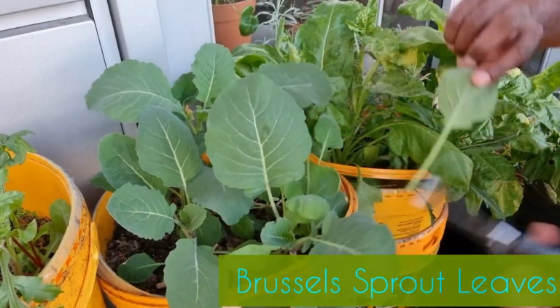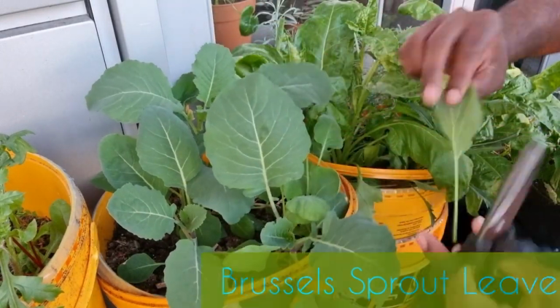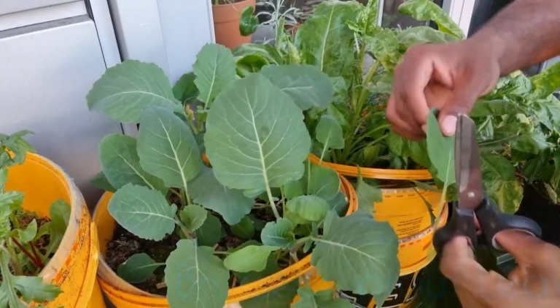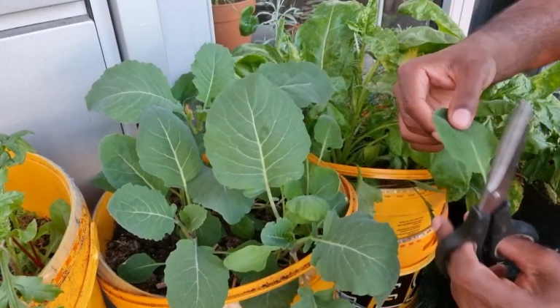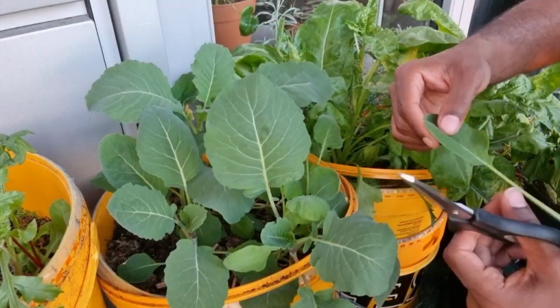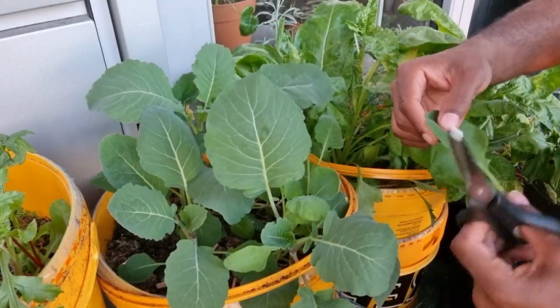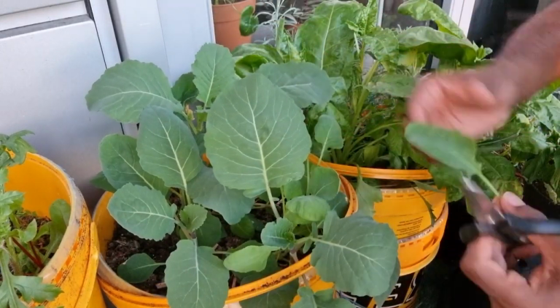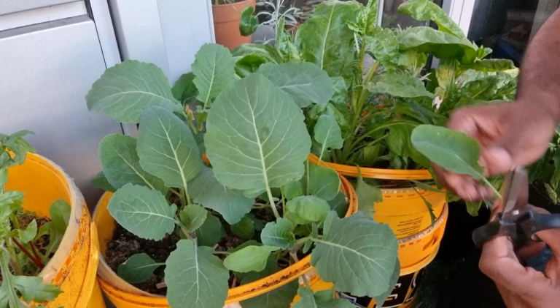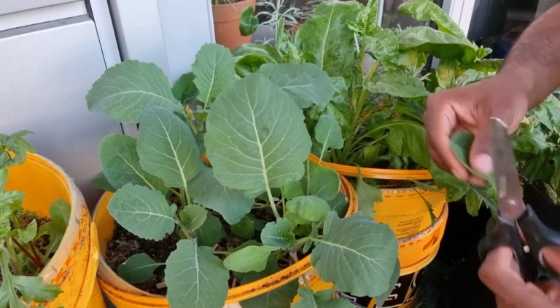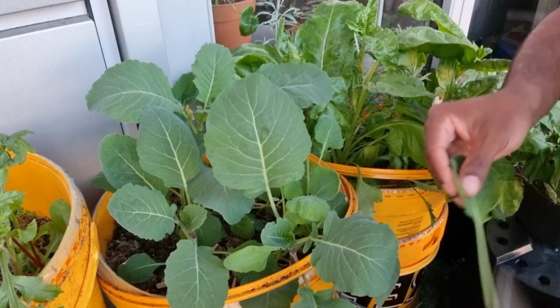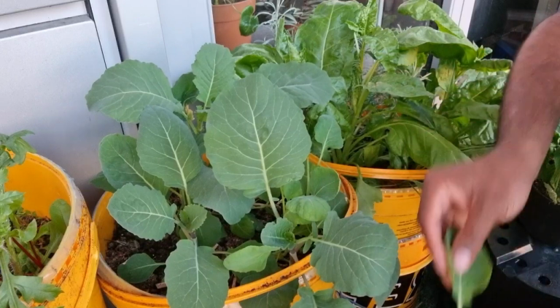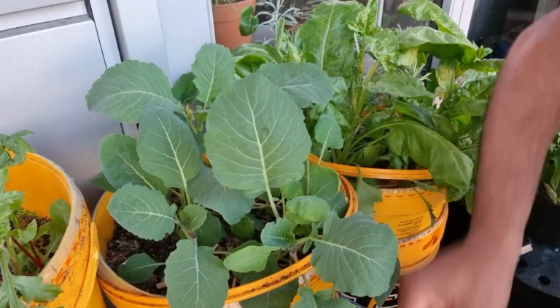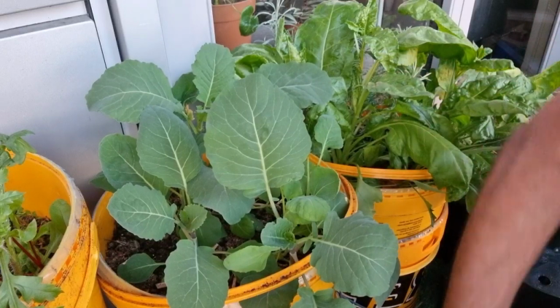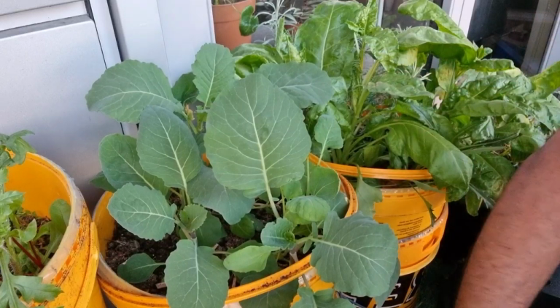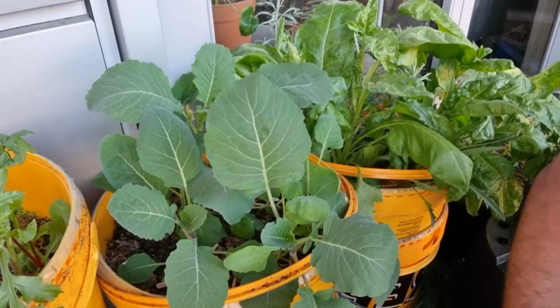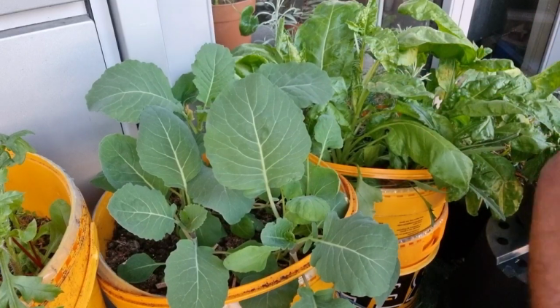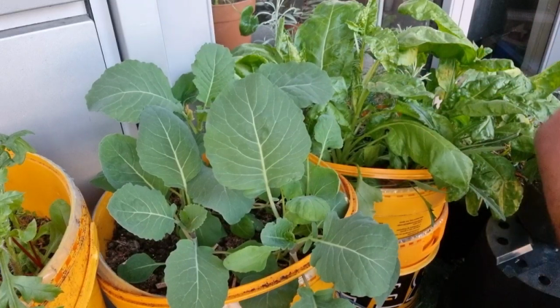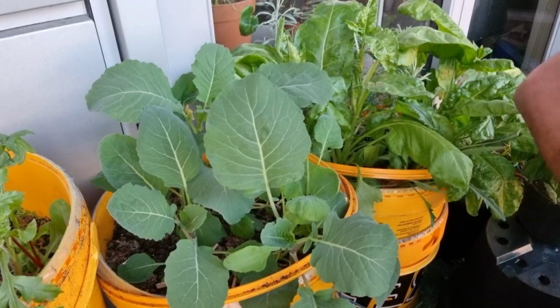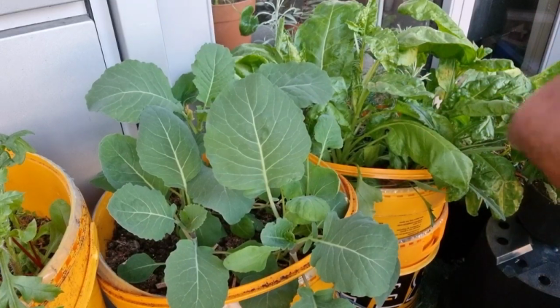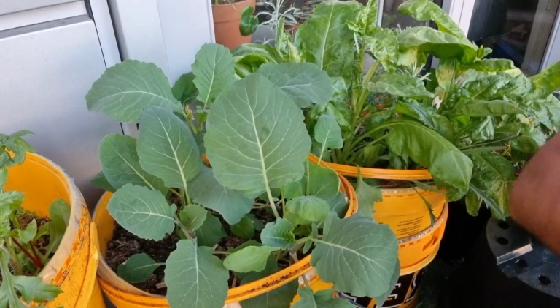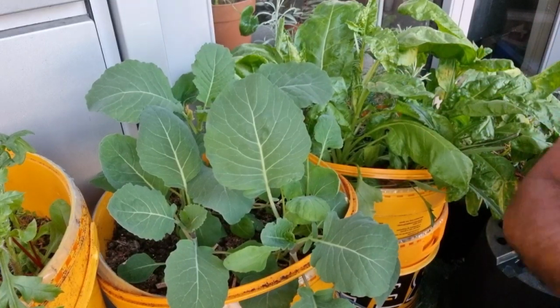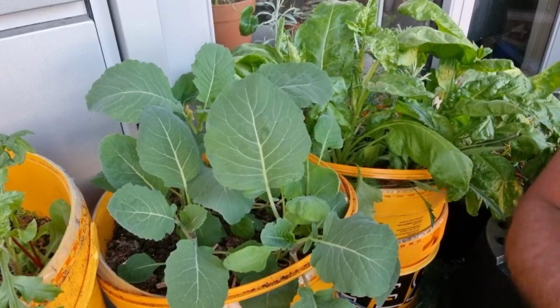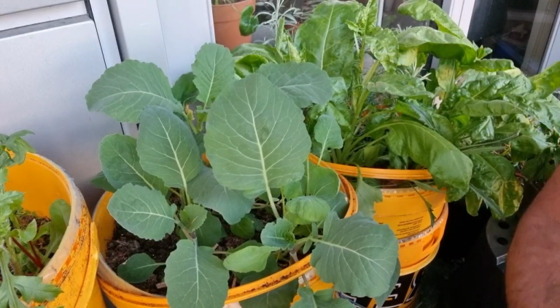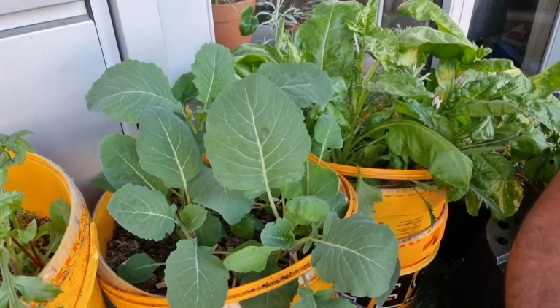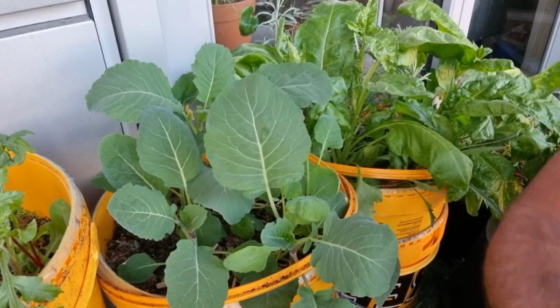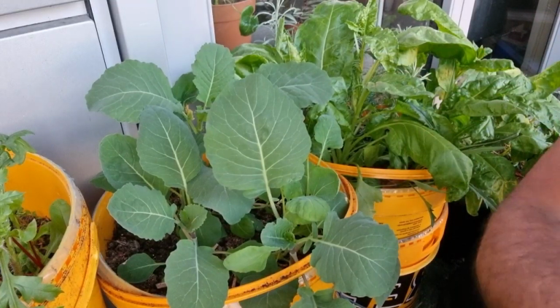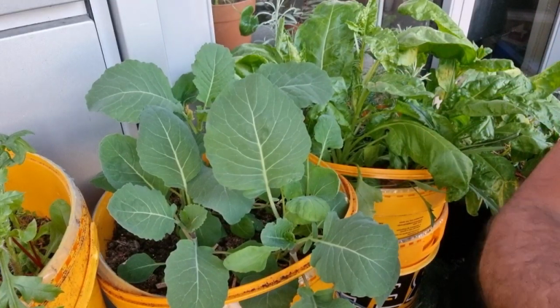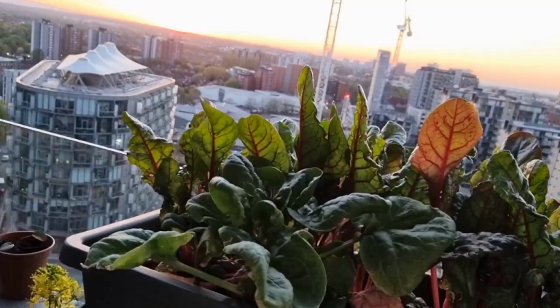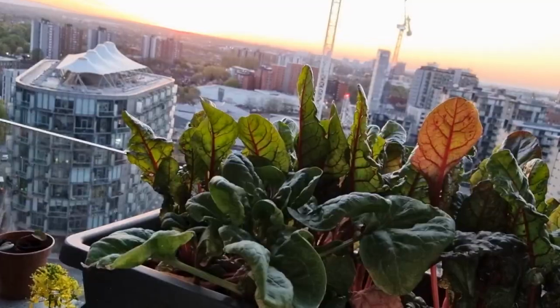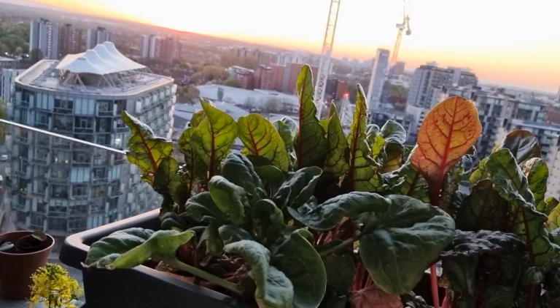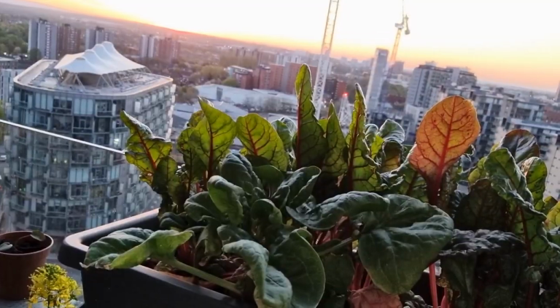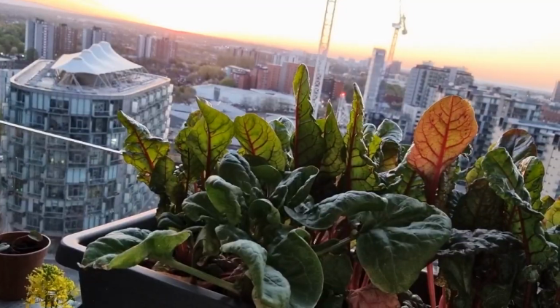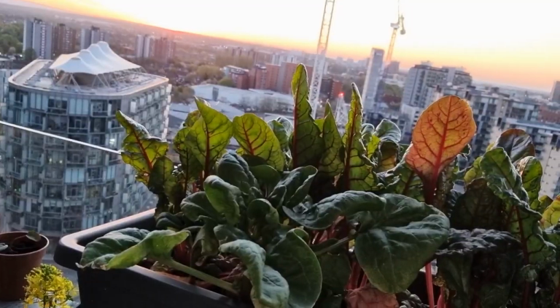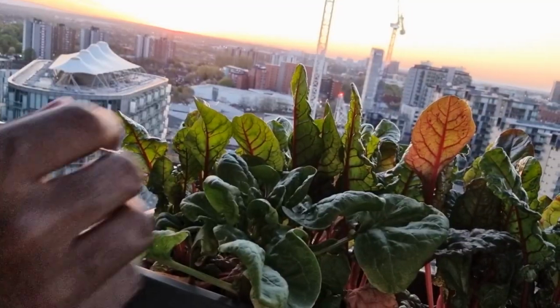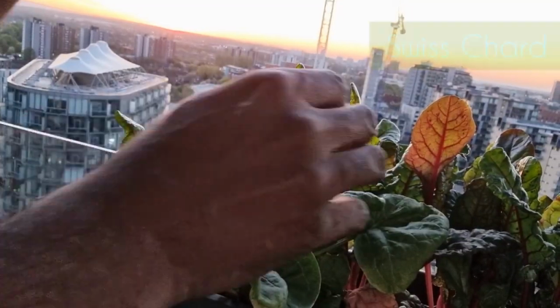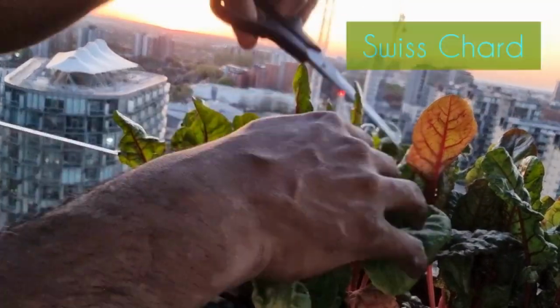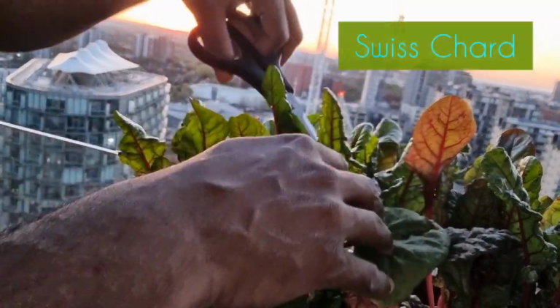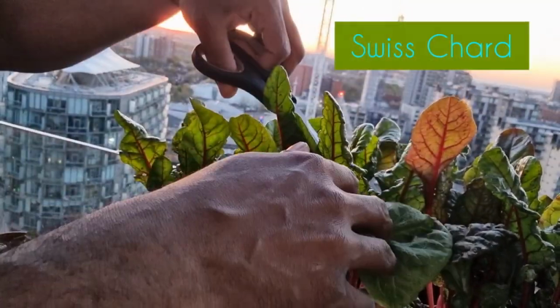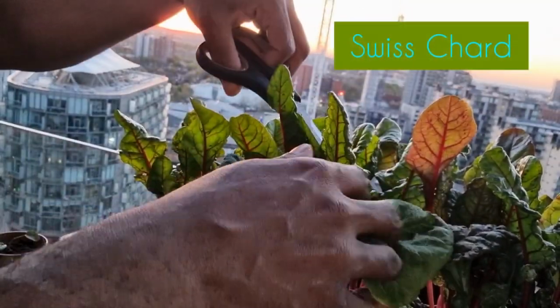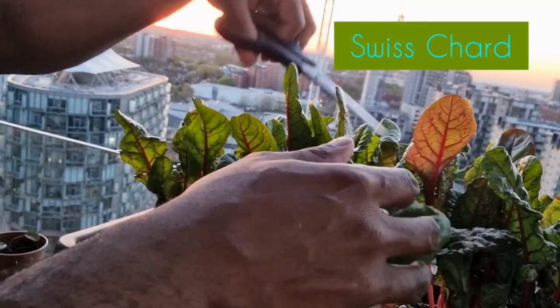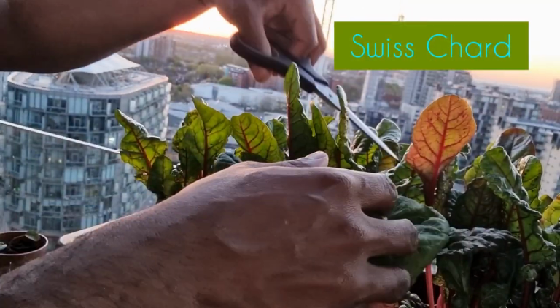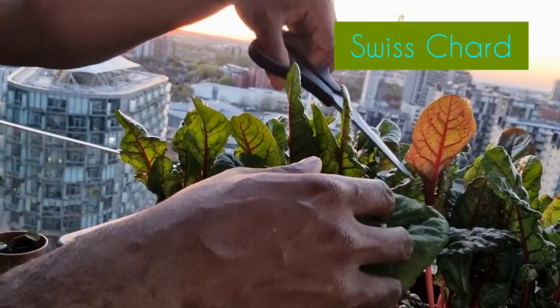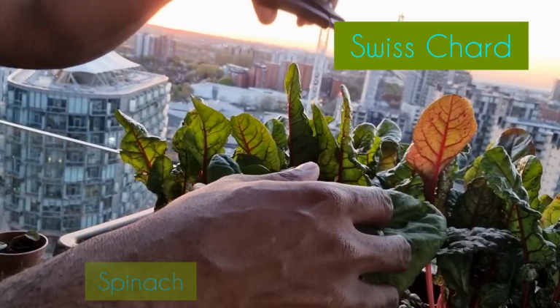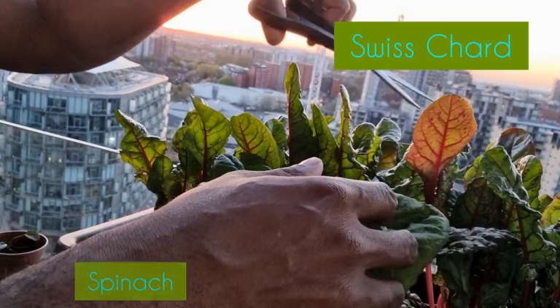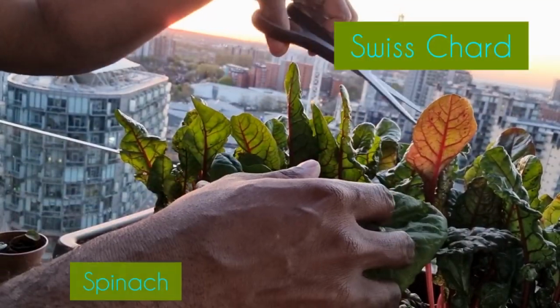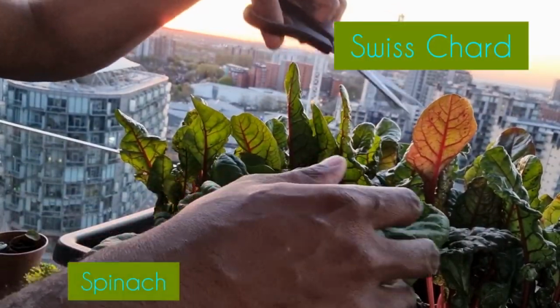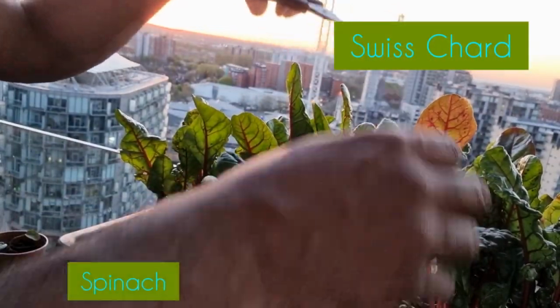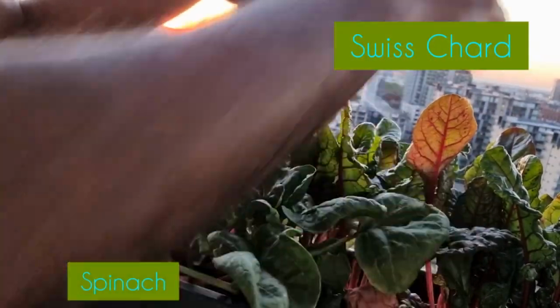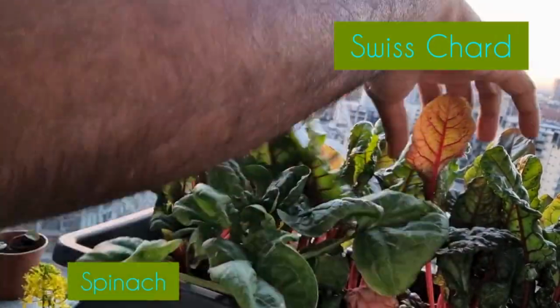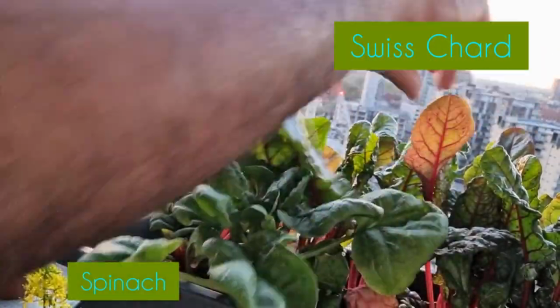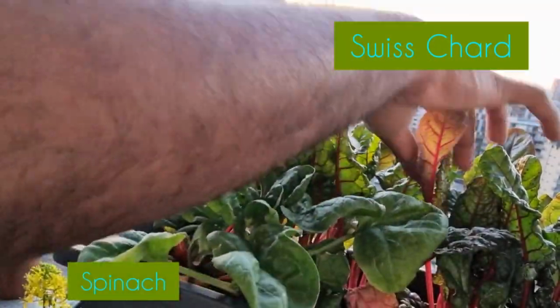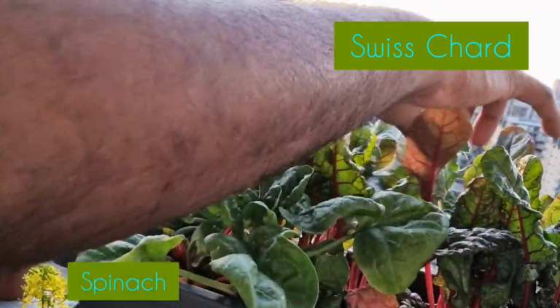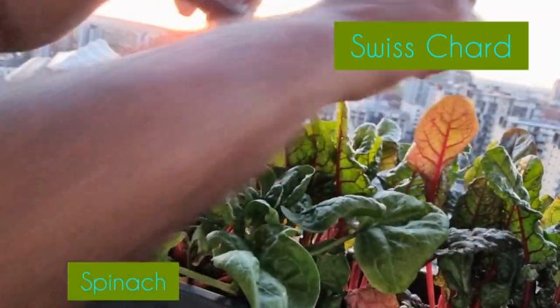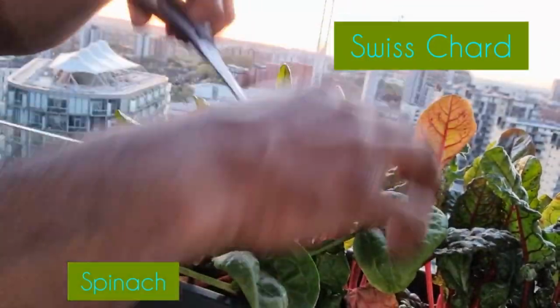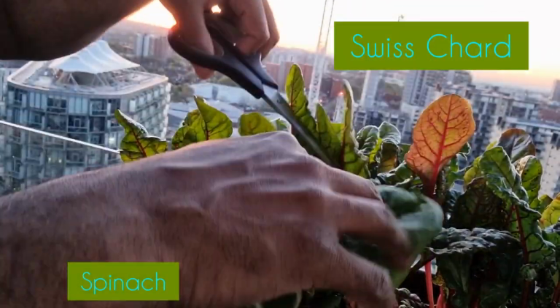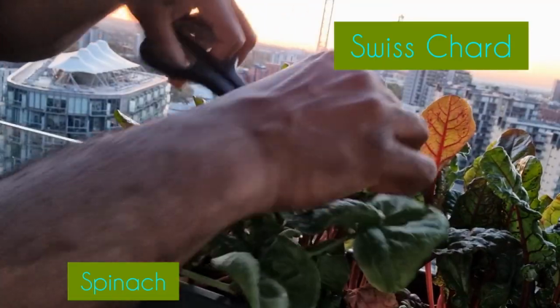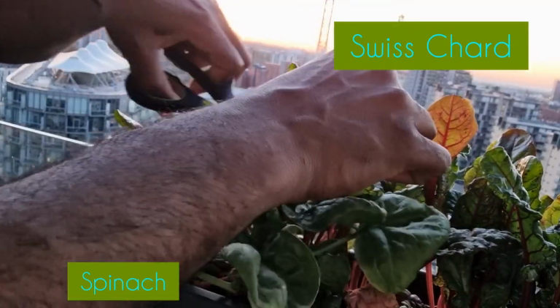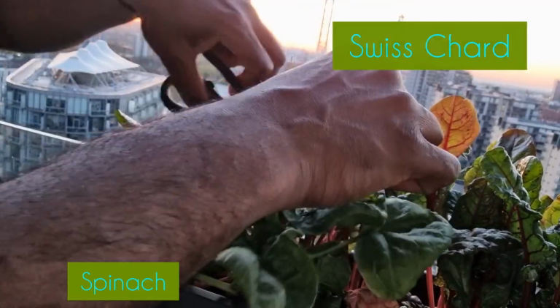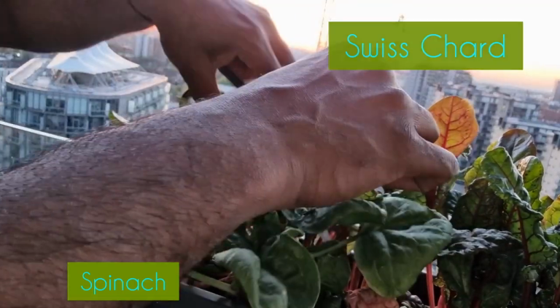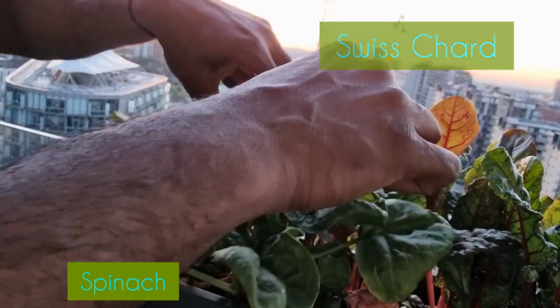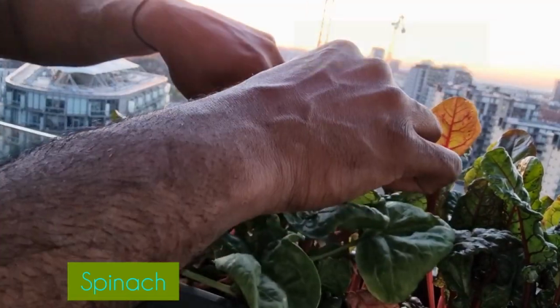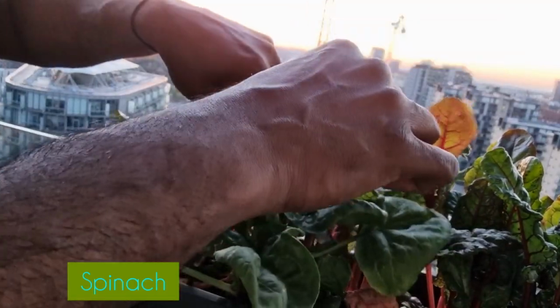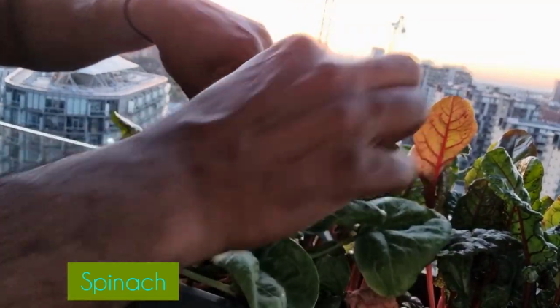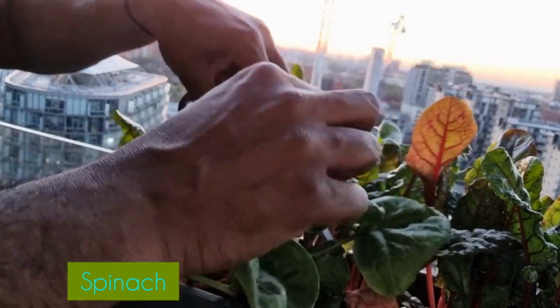I harvested some of the younger Swiss chard leaves, but I just could not bring myself to cut that beautiful red one.